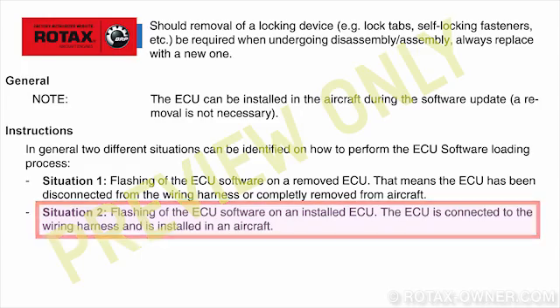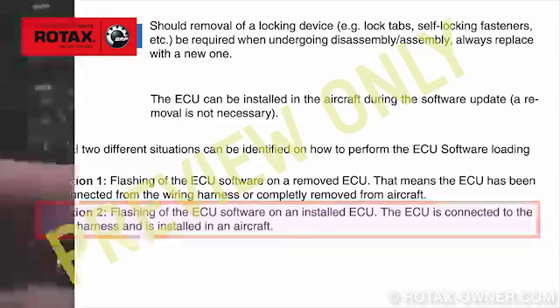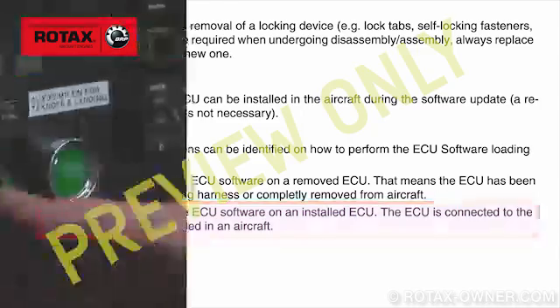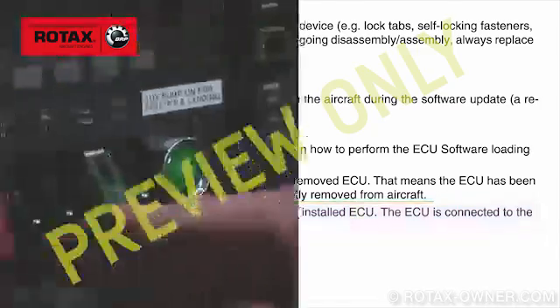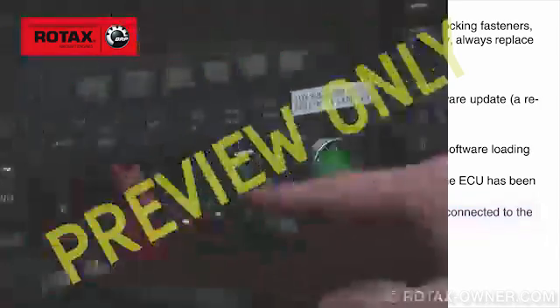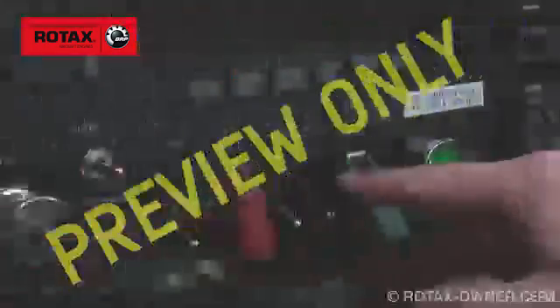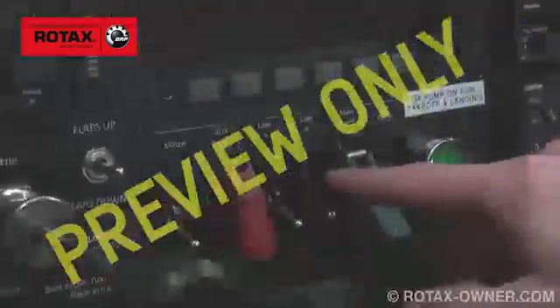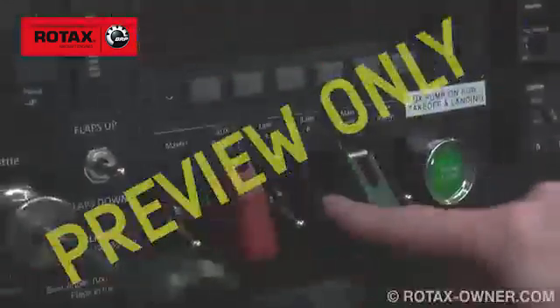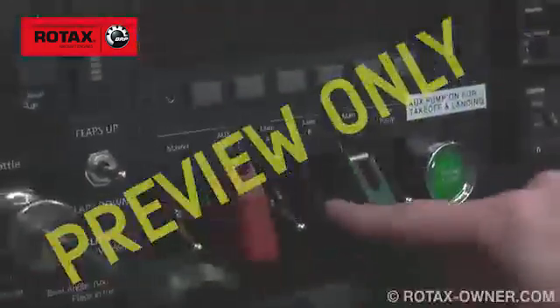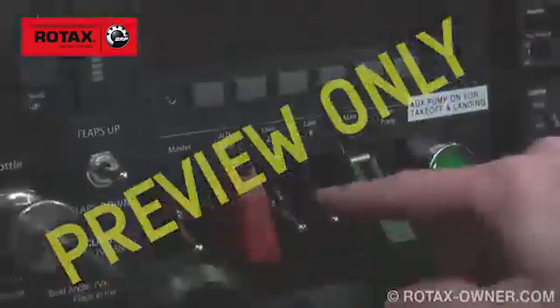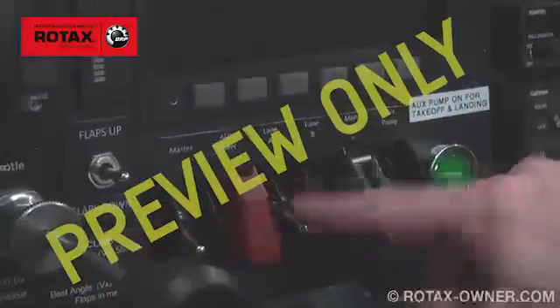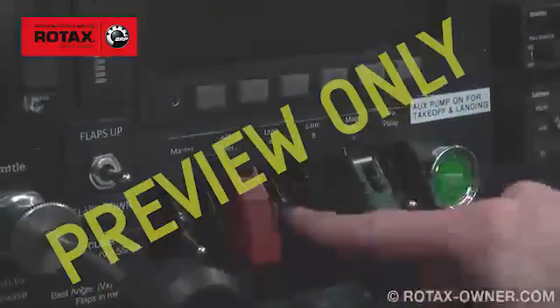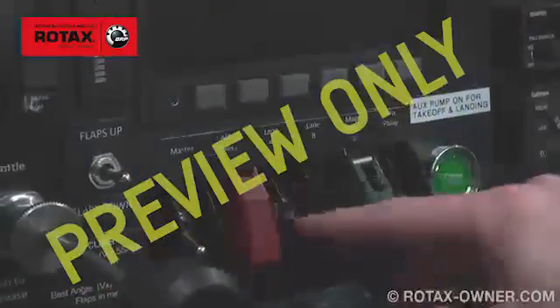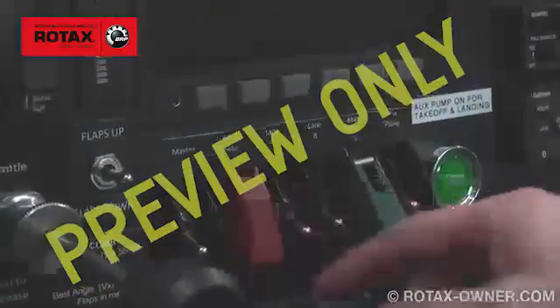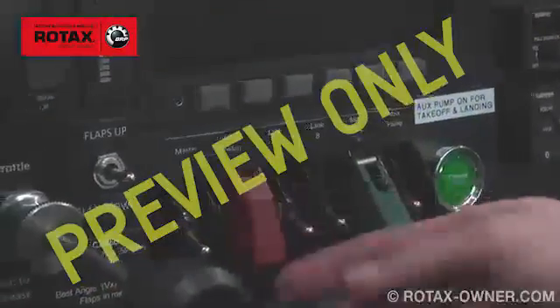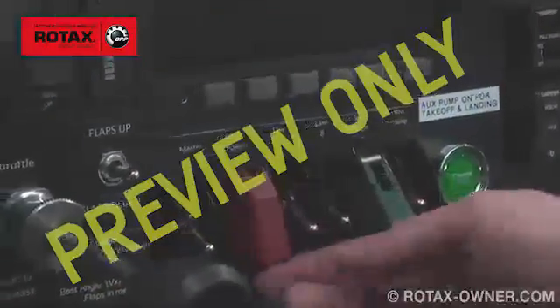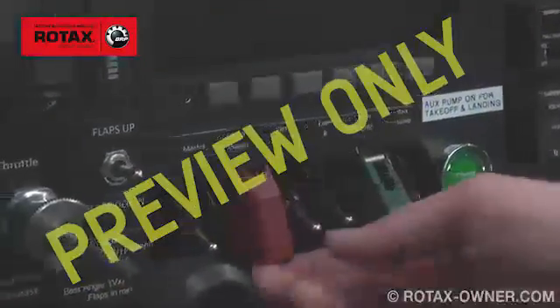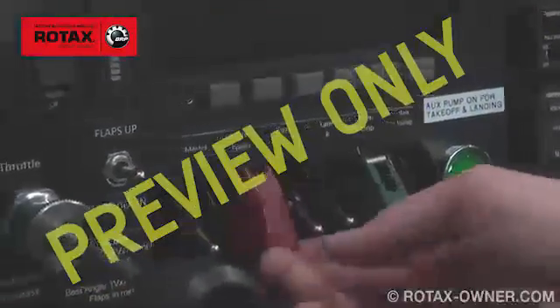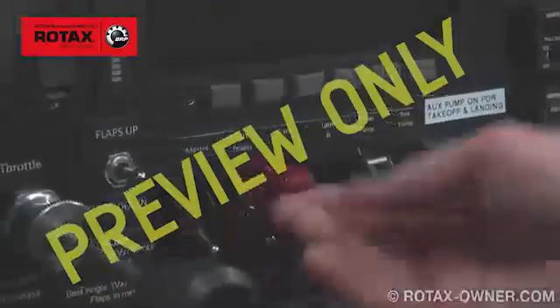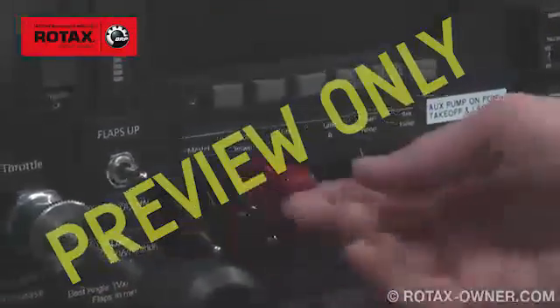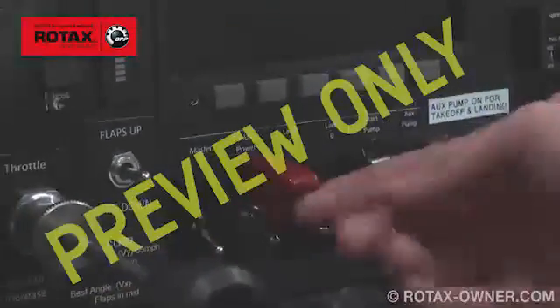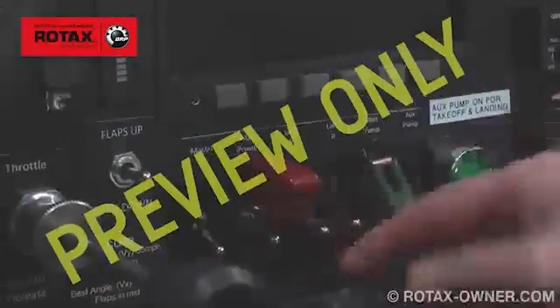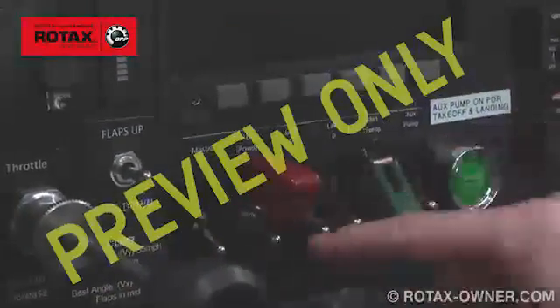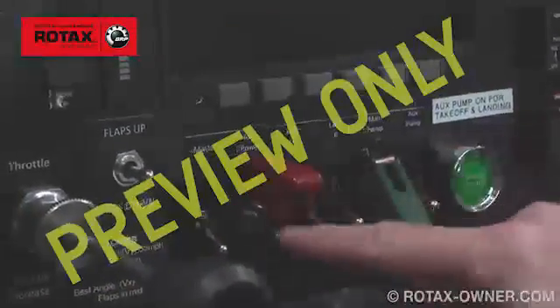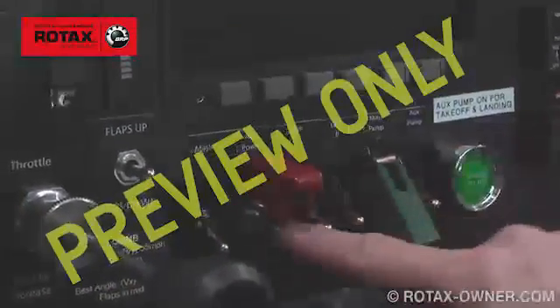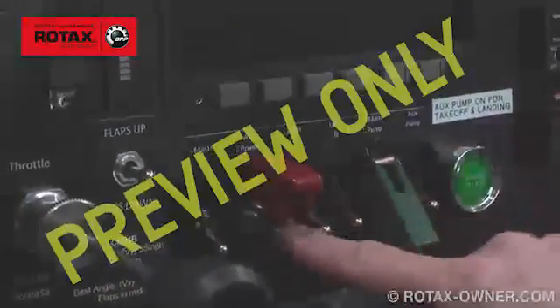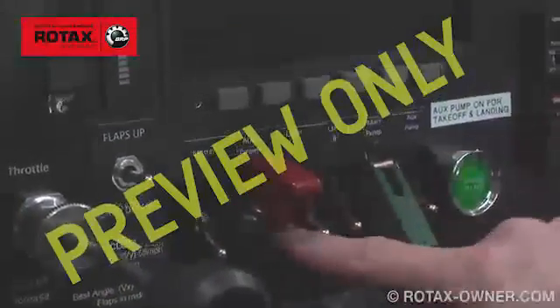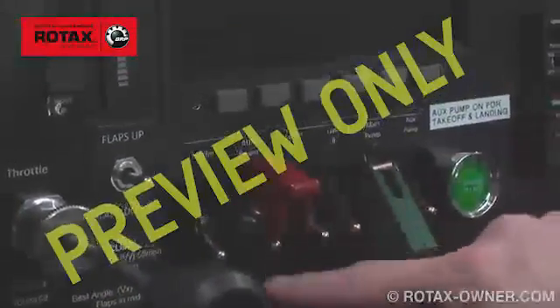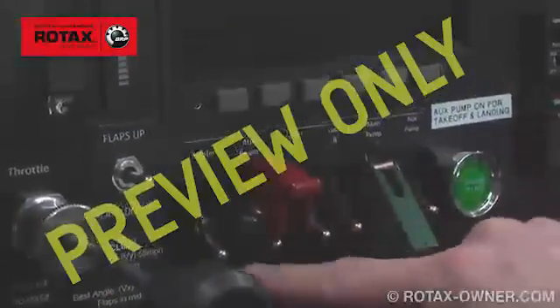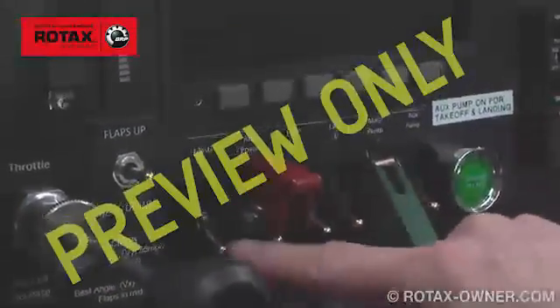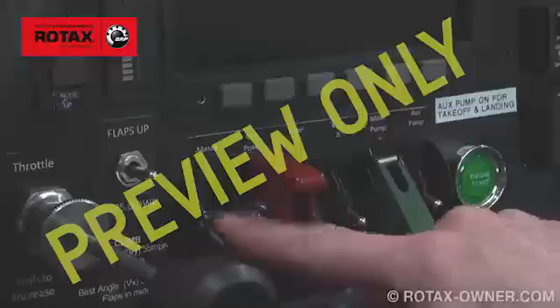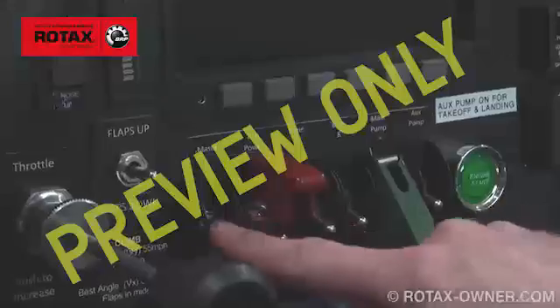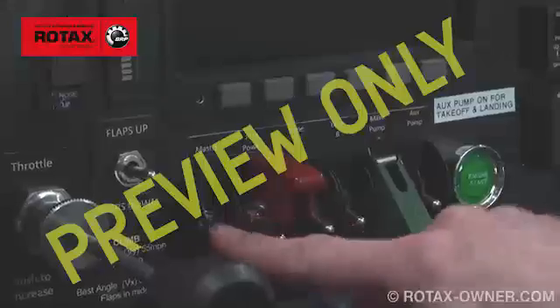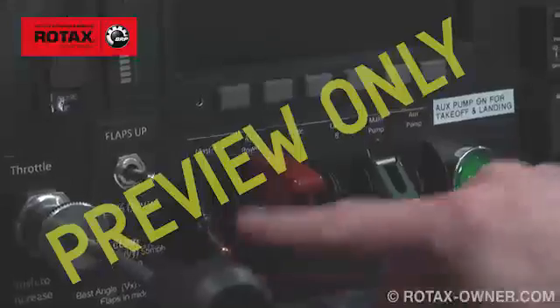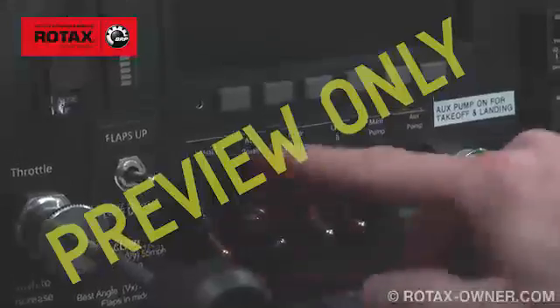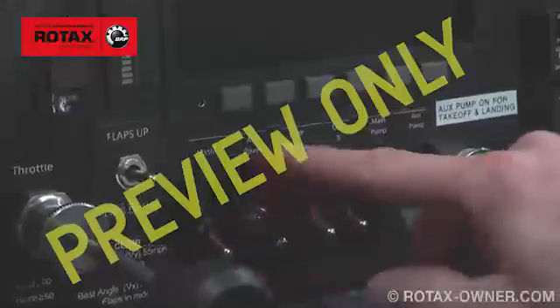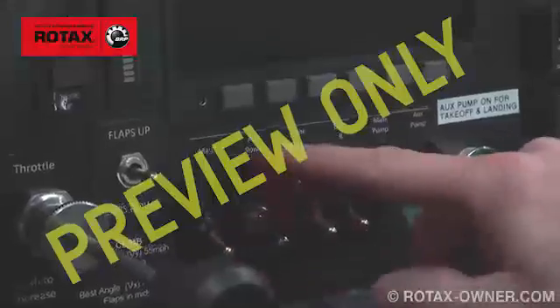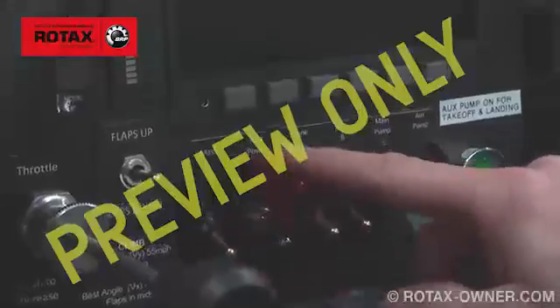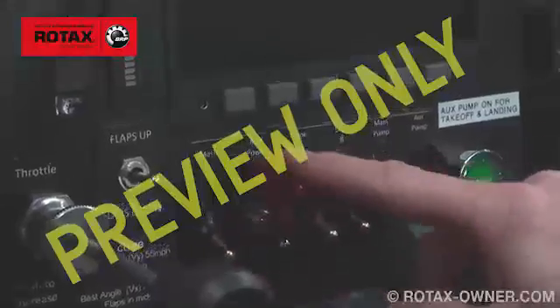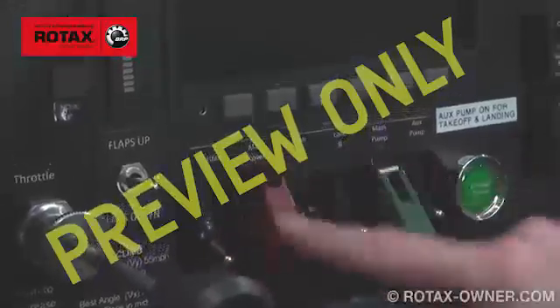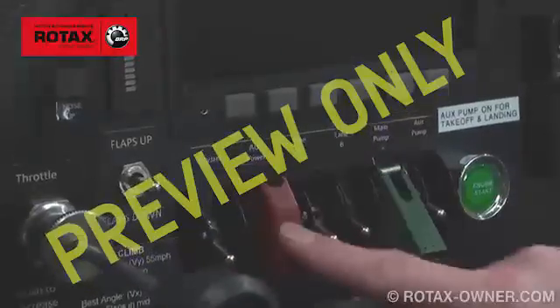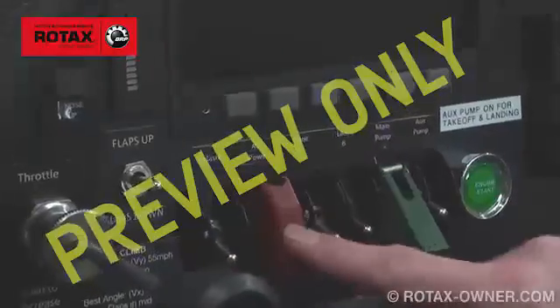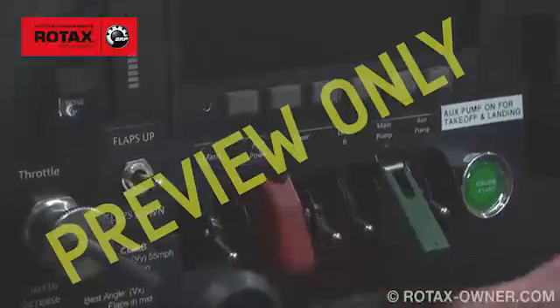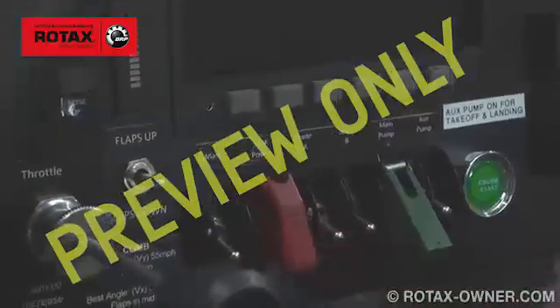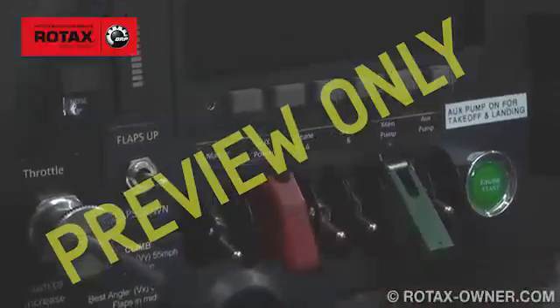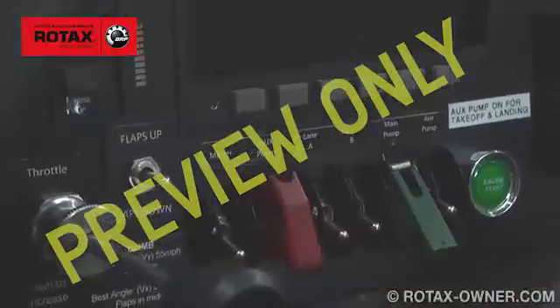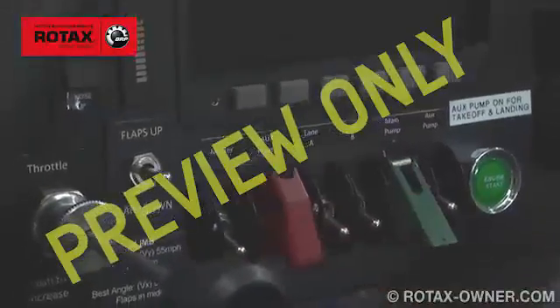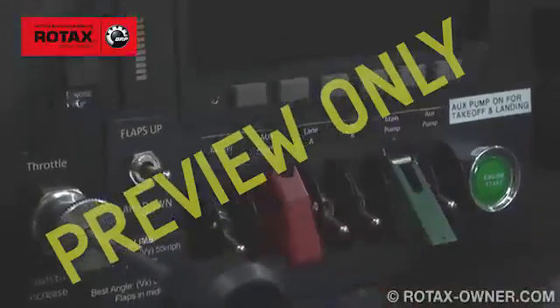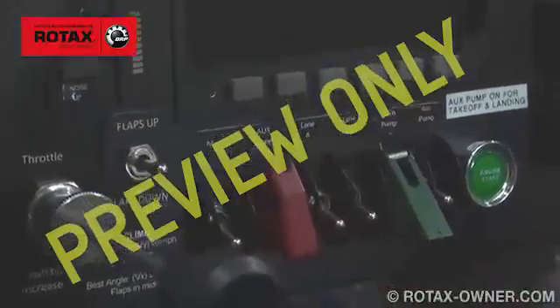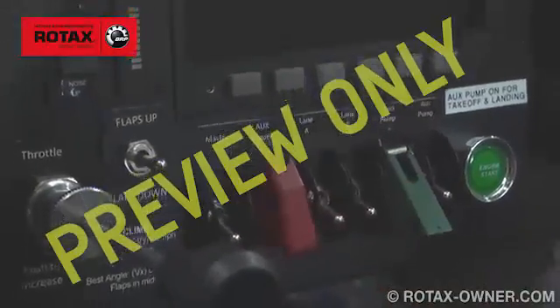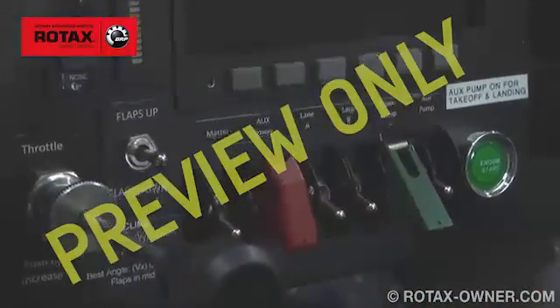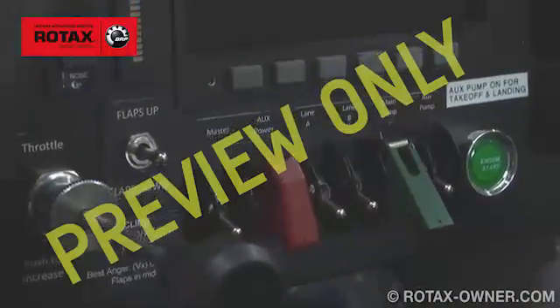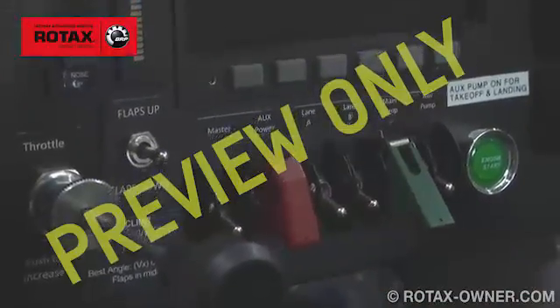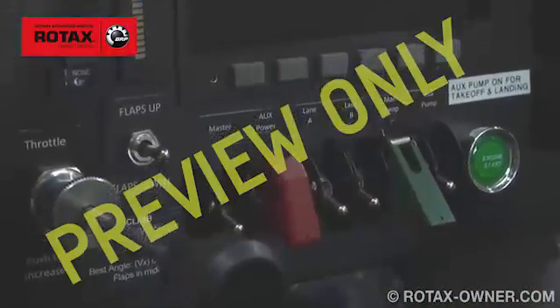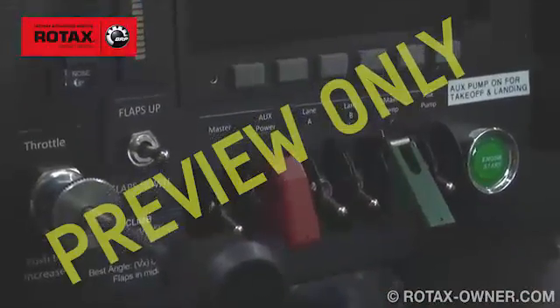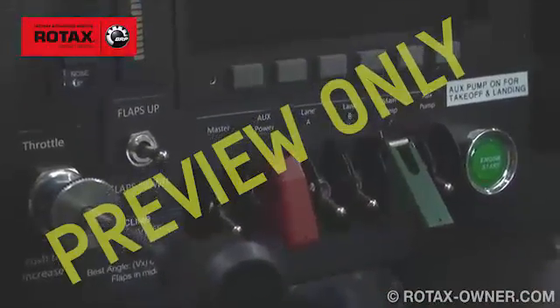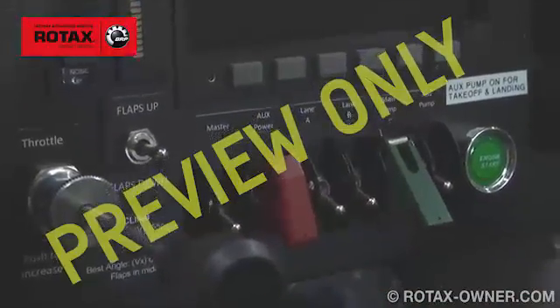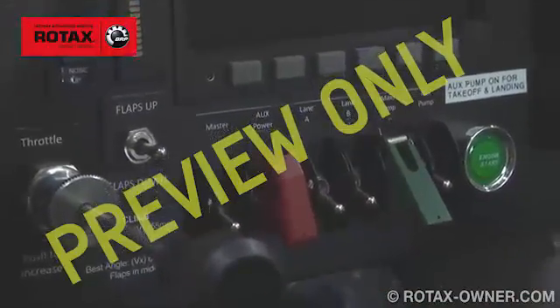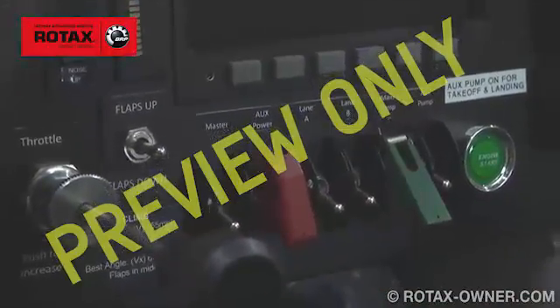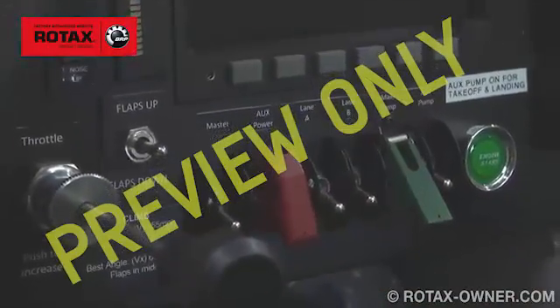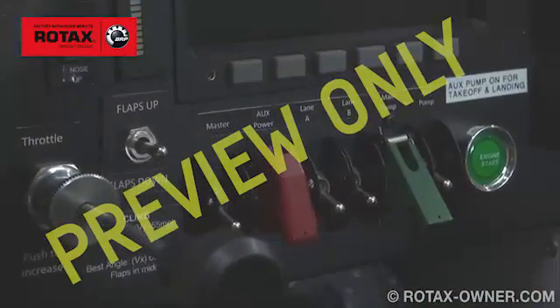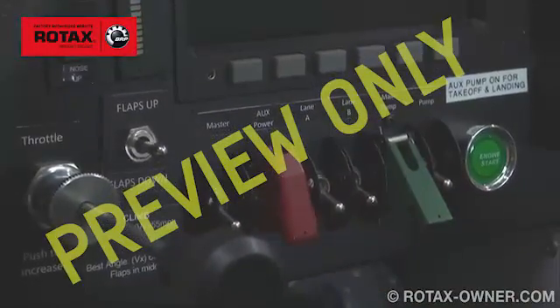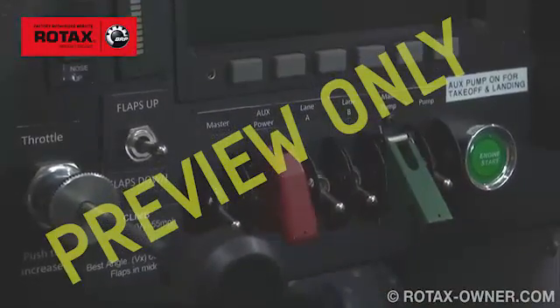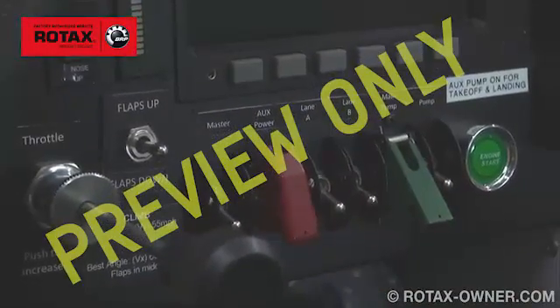Ensure that the backup, master, and both lane switches are all set to off.